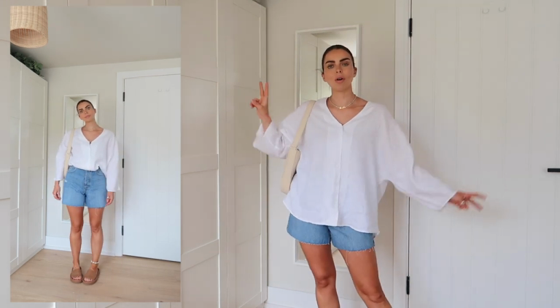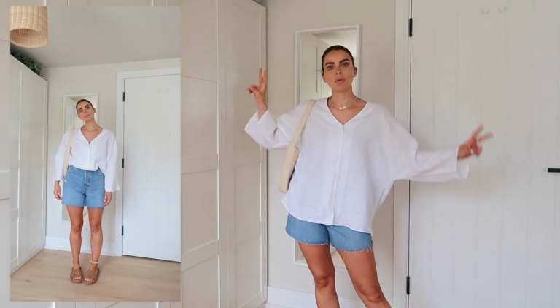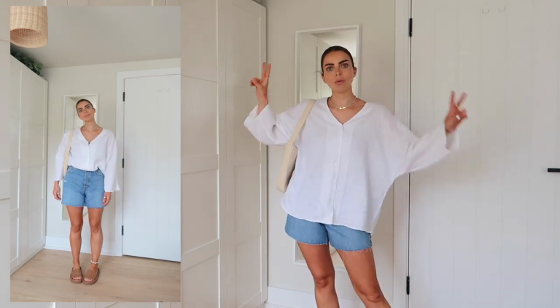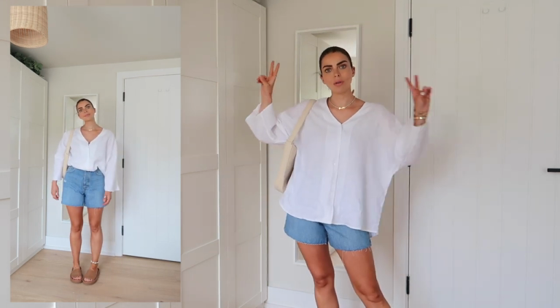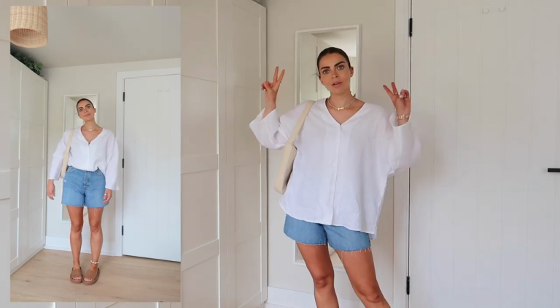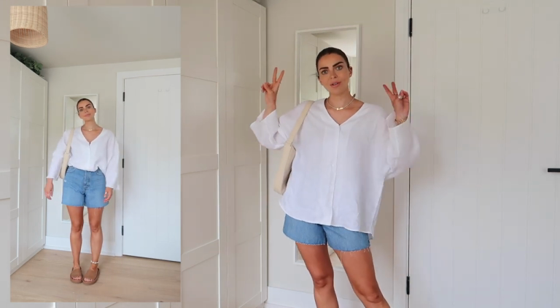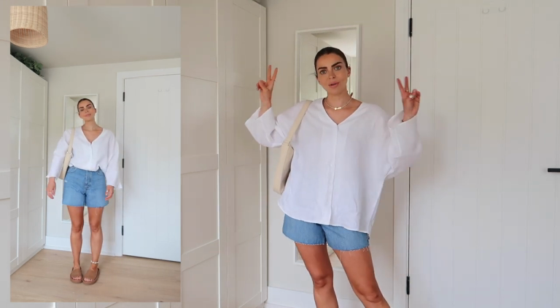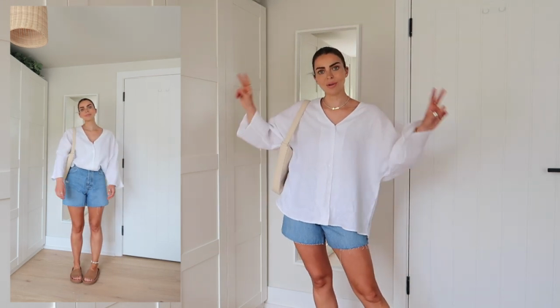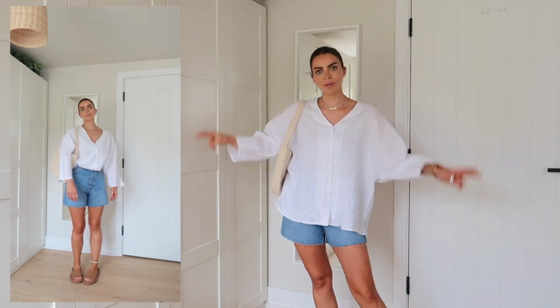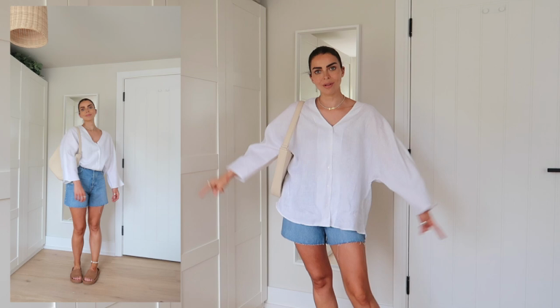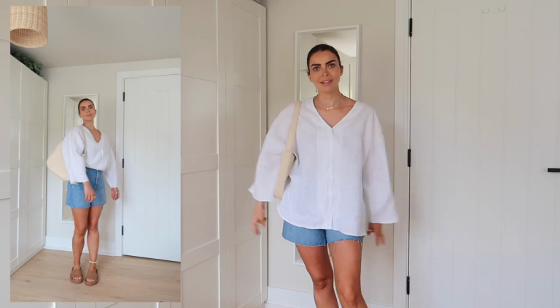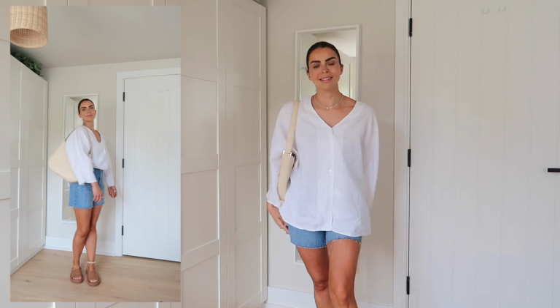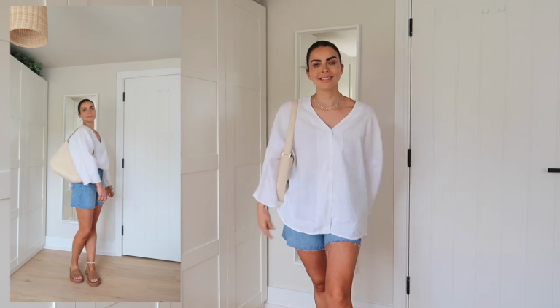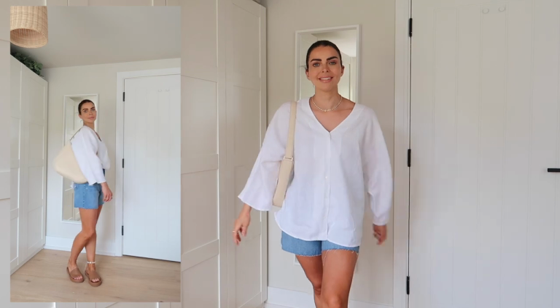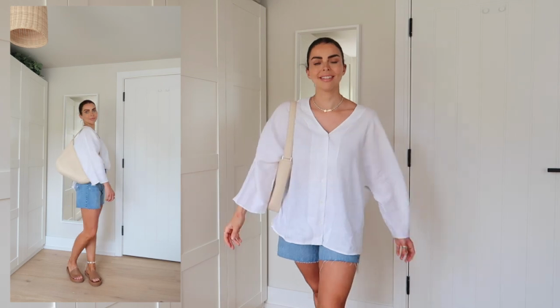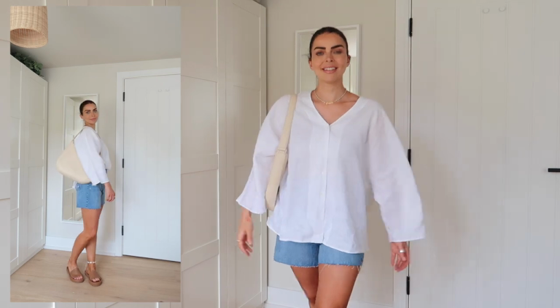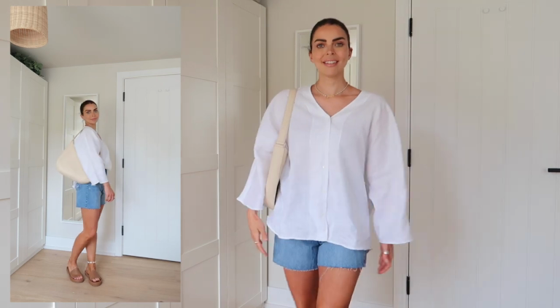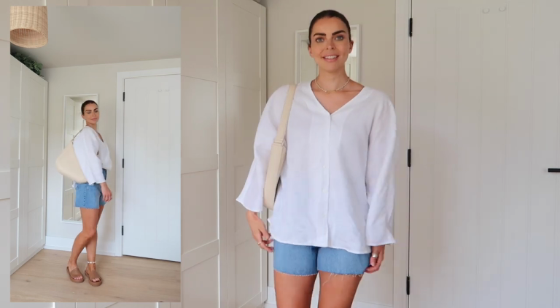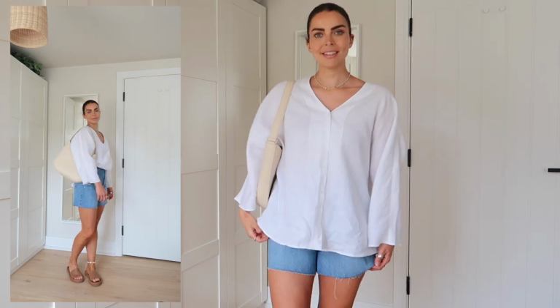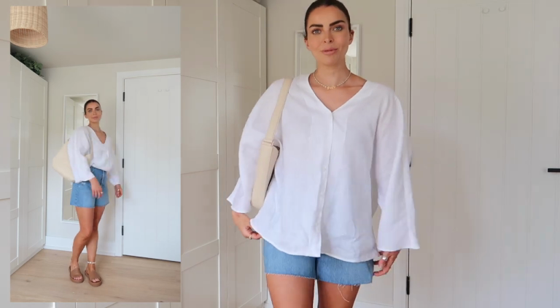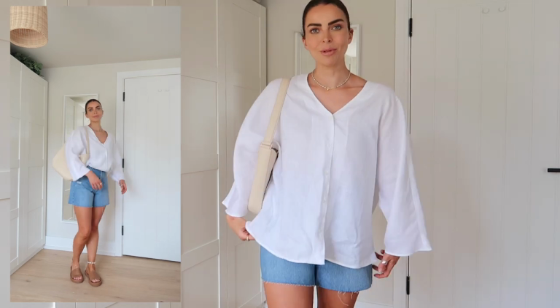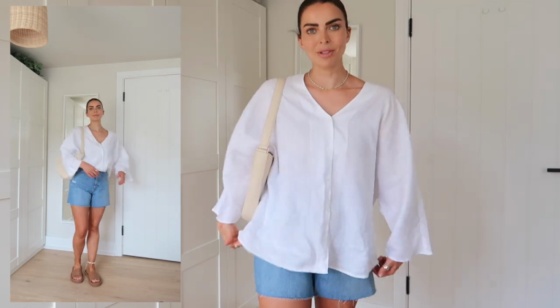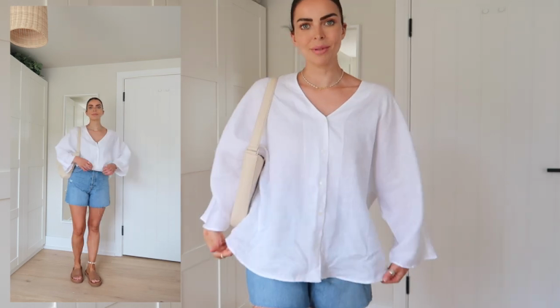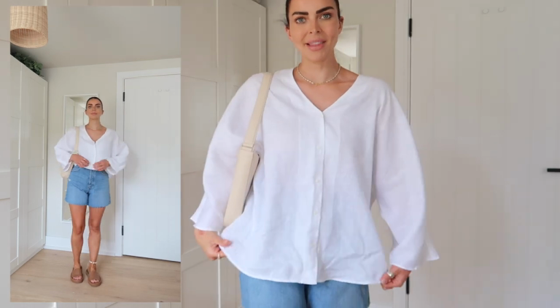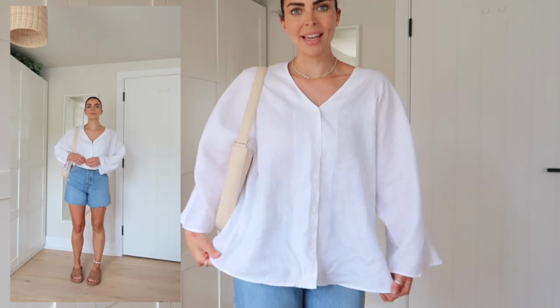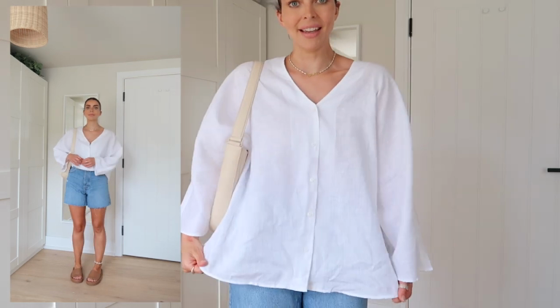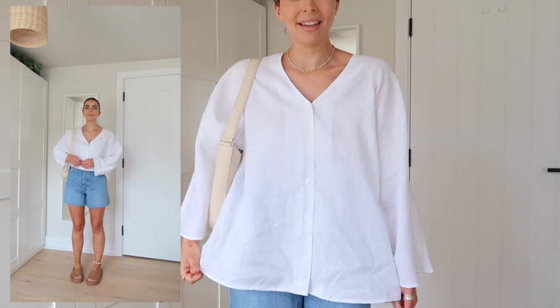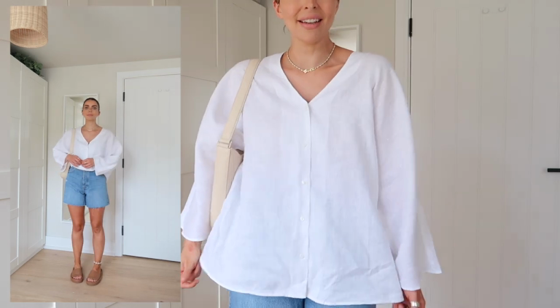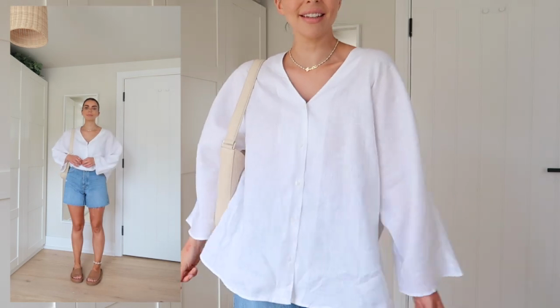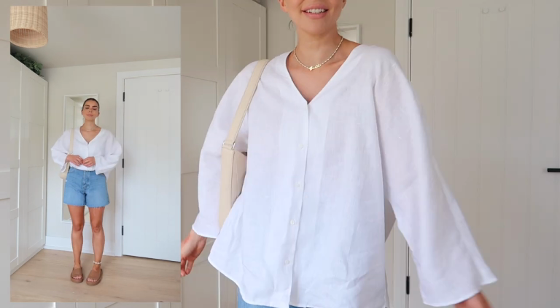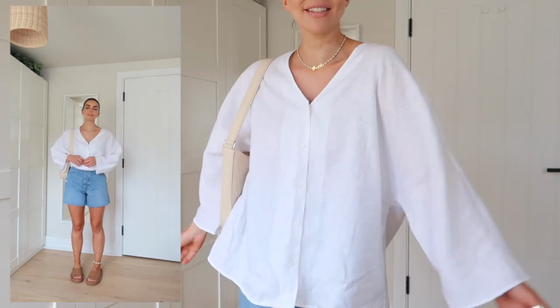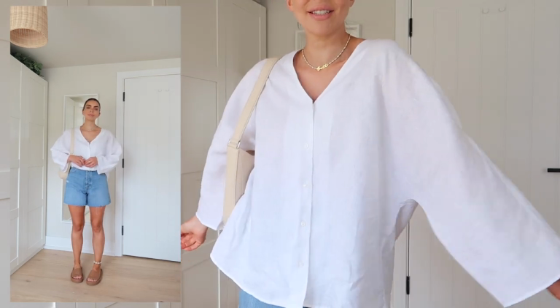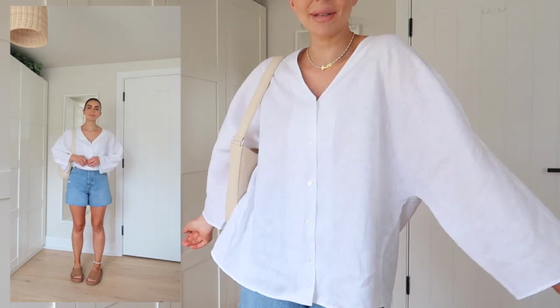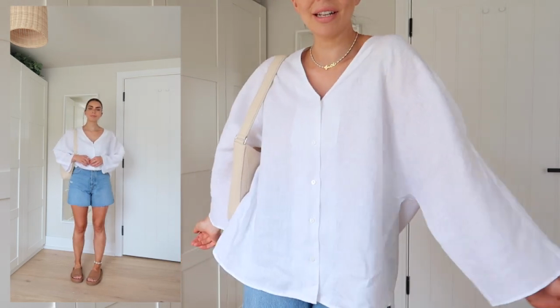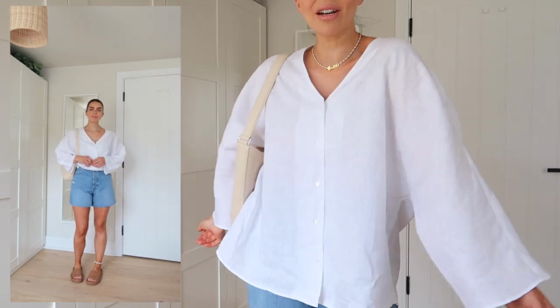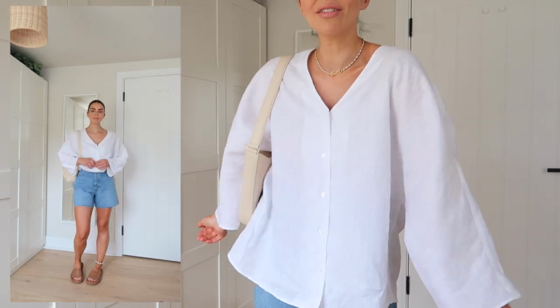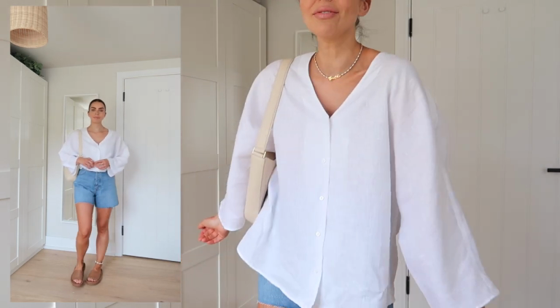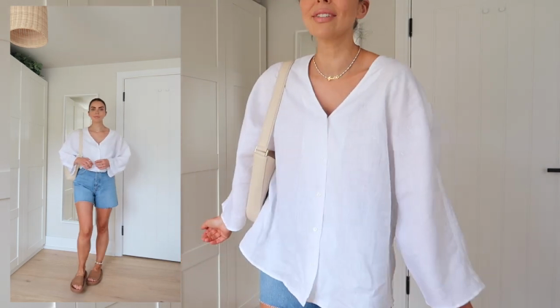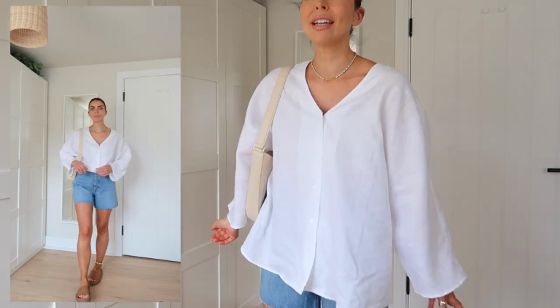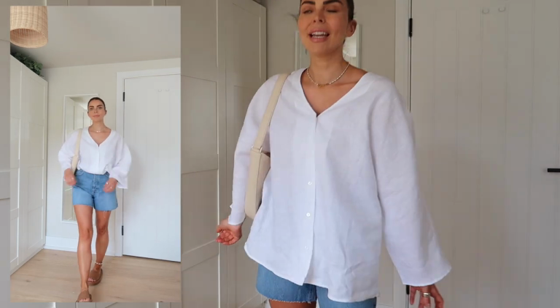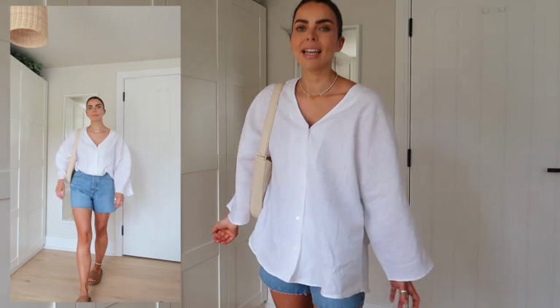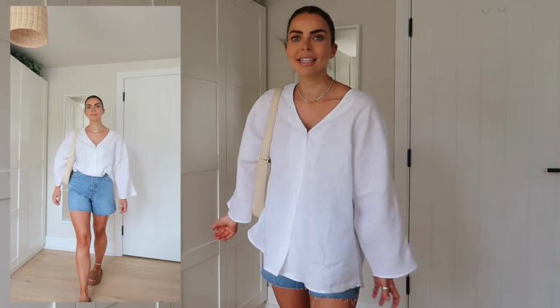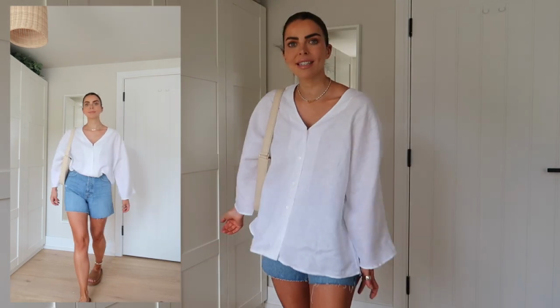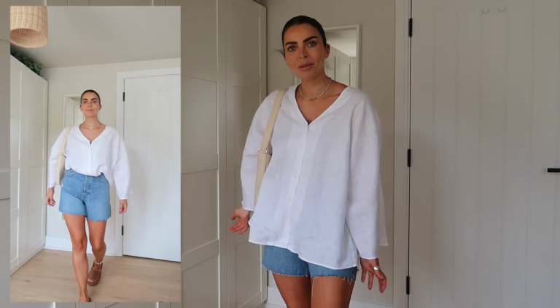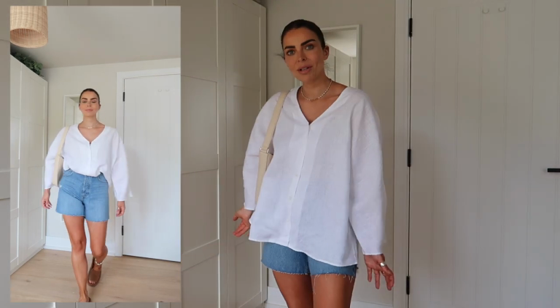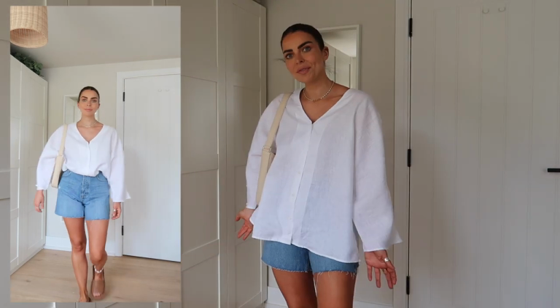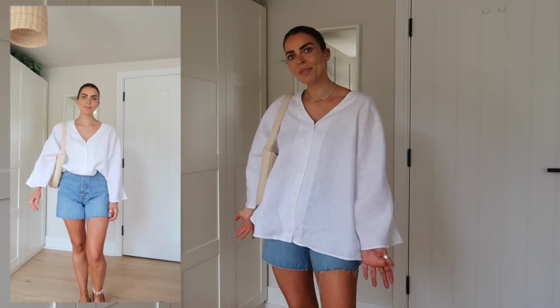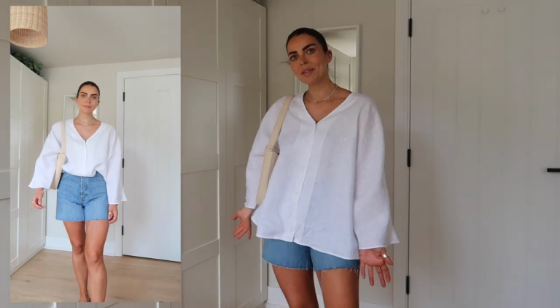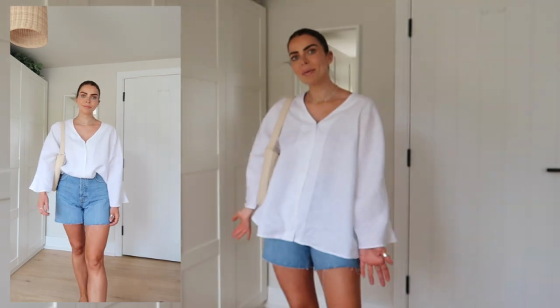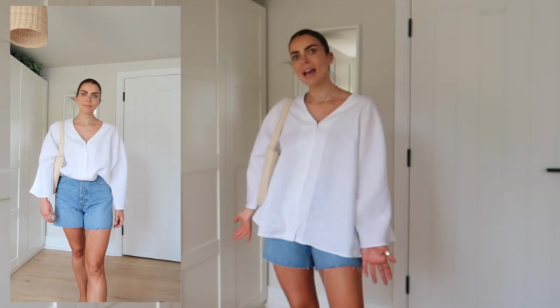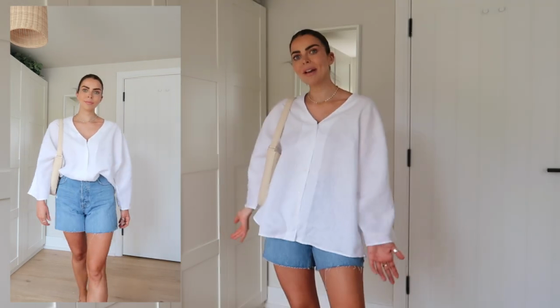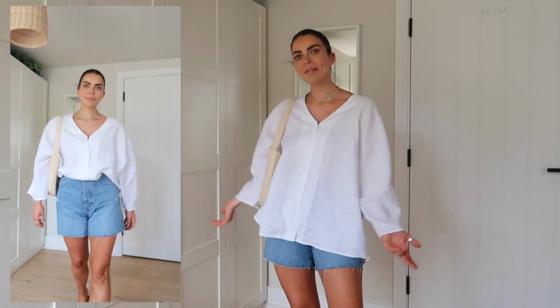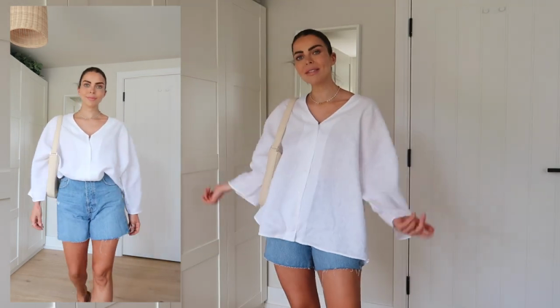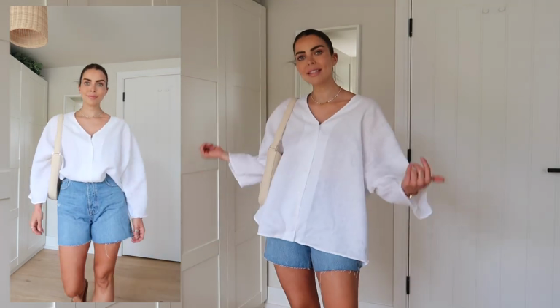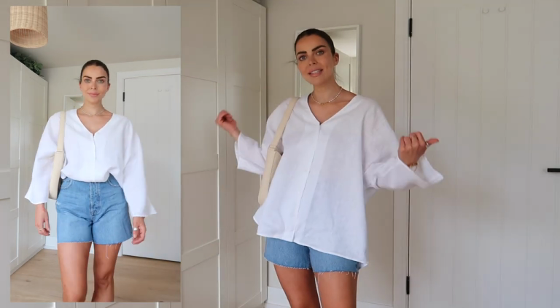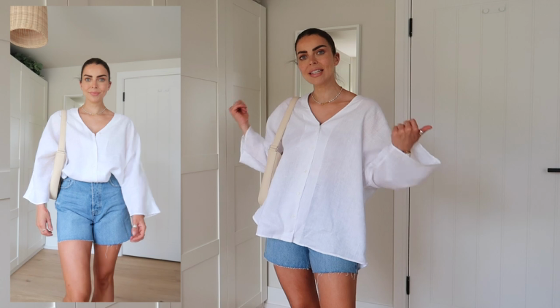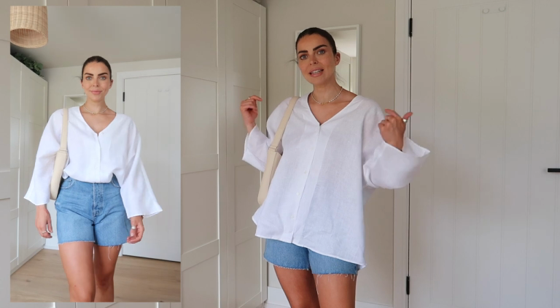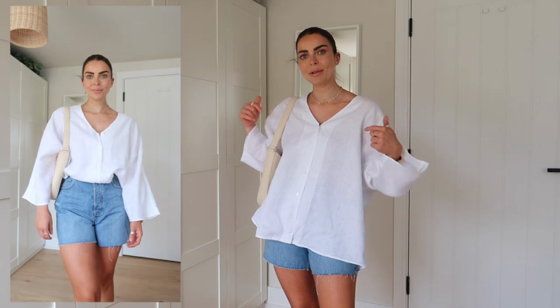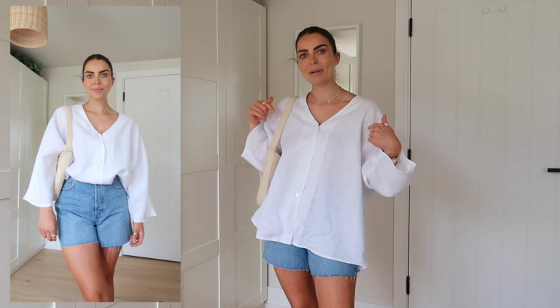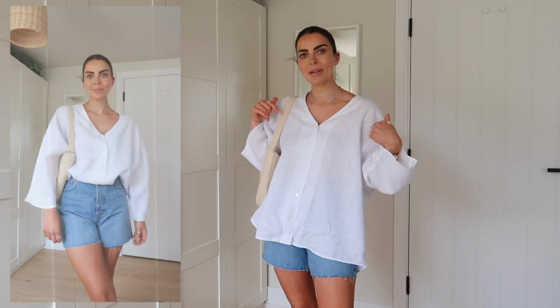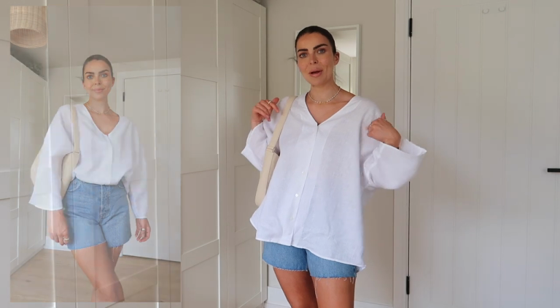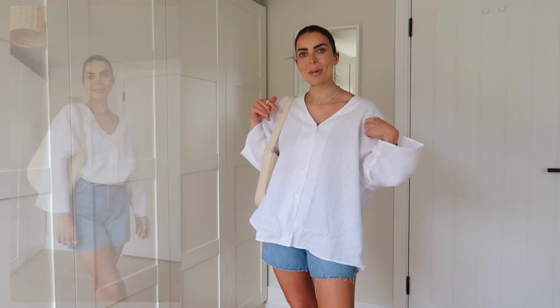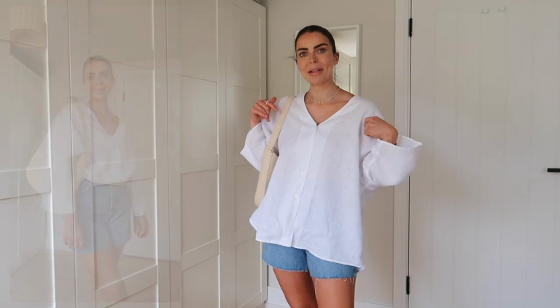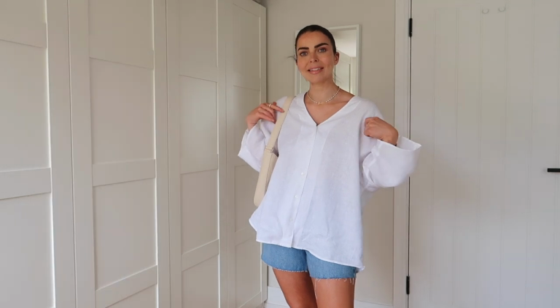This is my favourite outfit of the whole haul. Do we love it? Is it worth £50? Let me know in the comments.